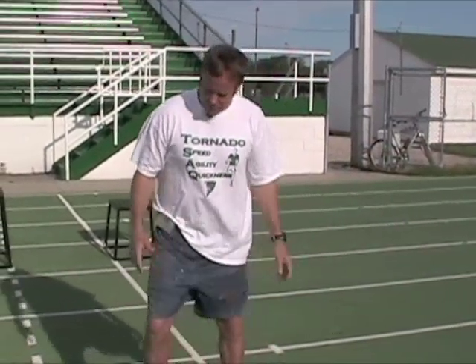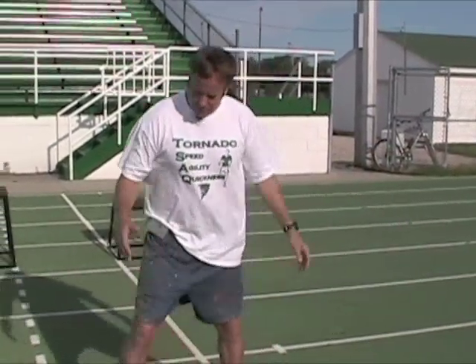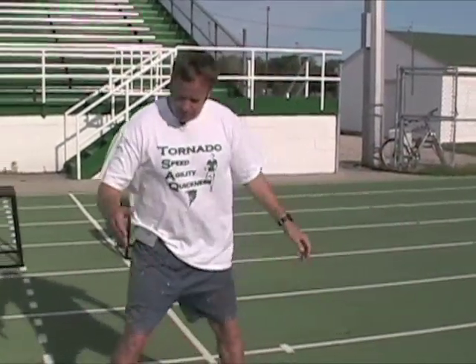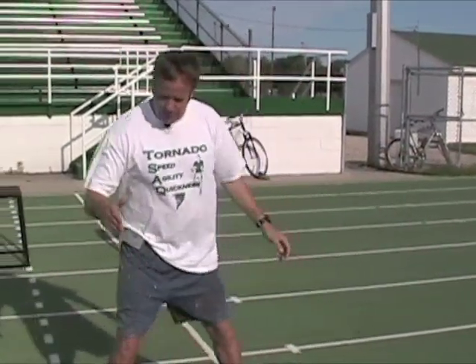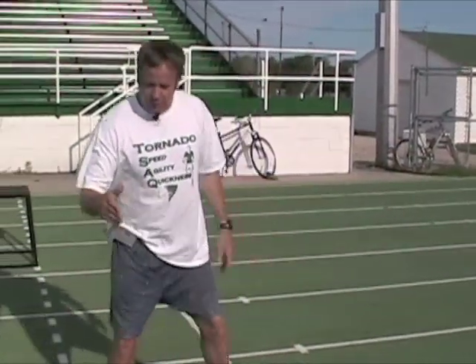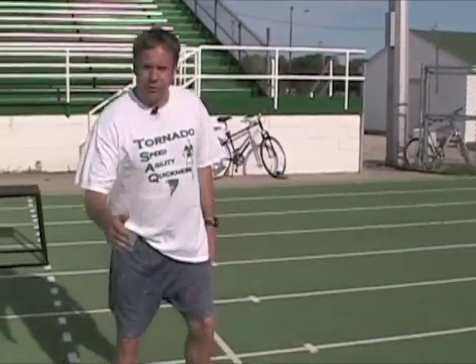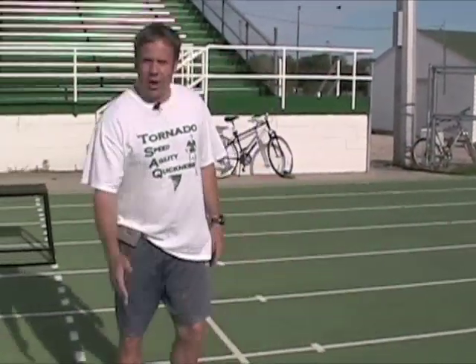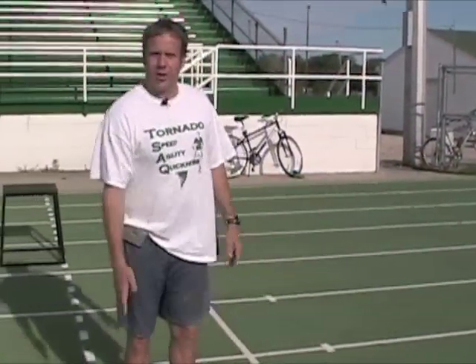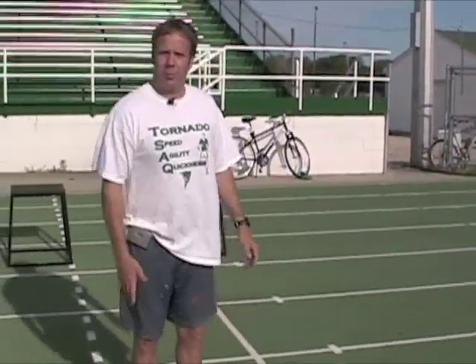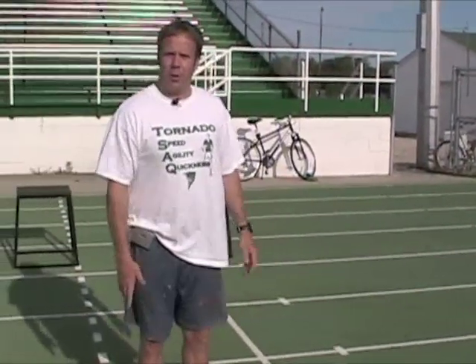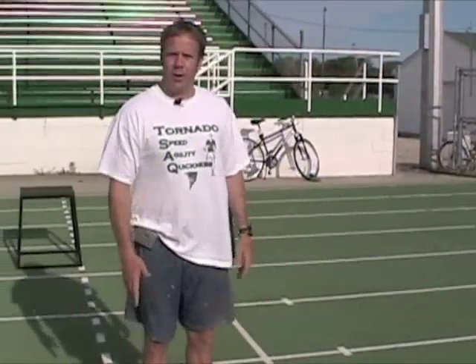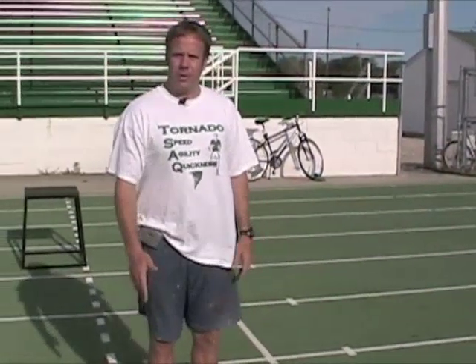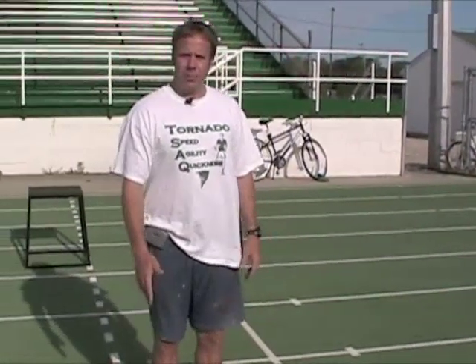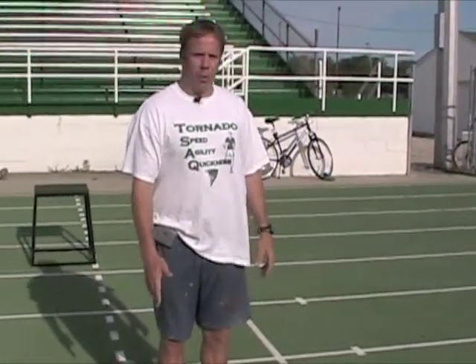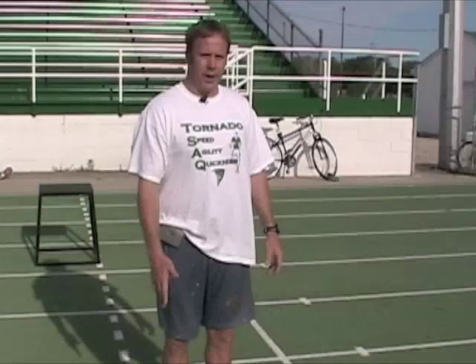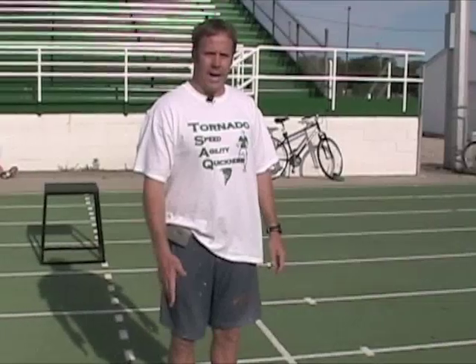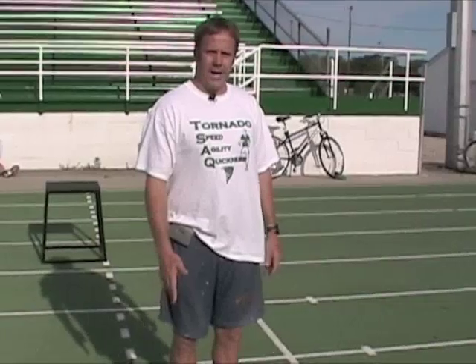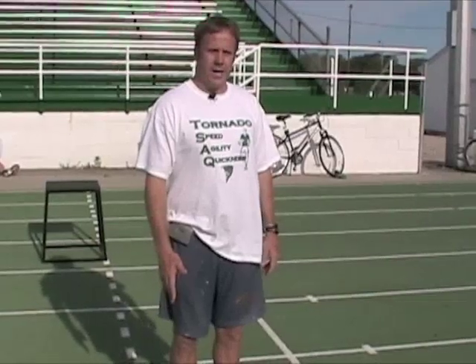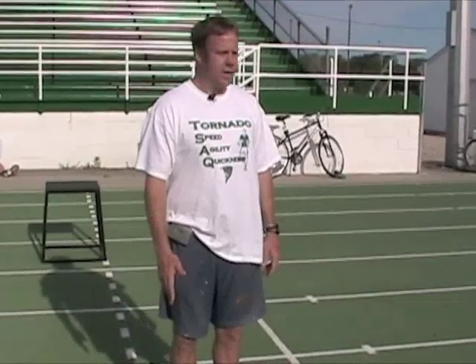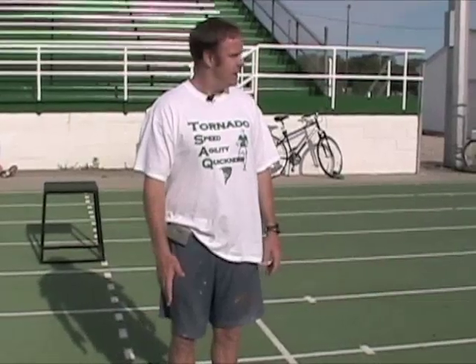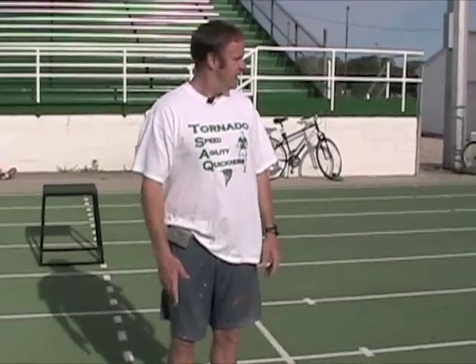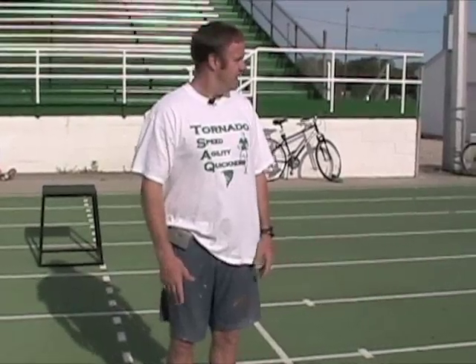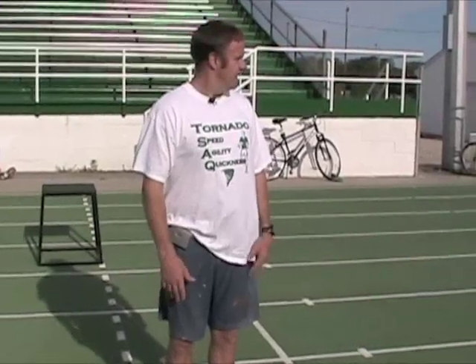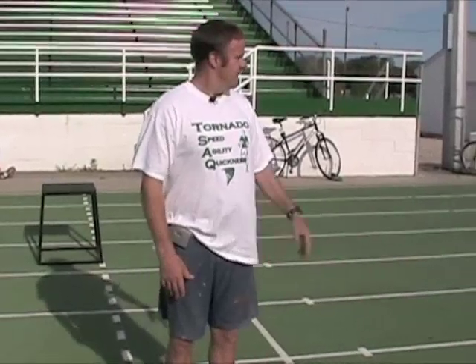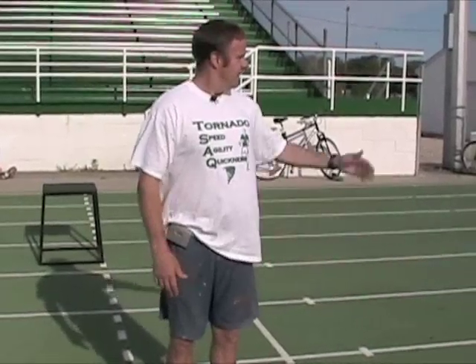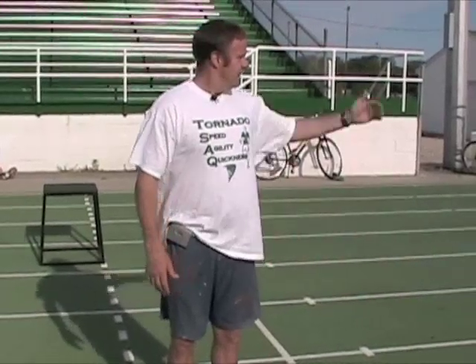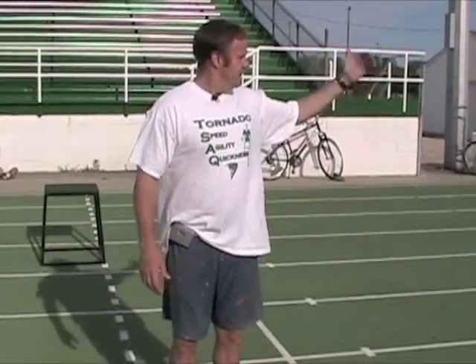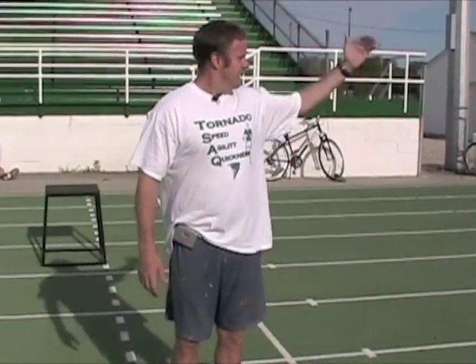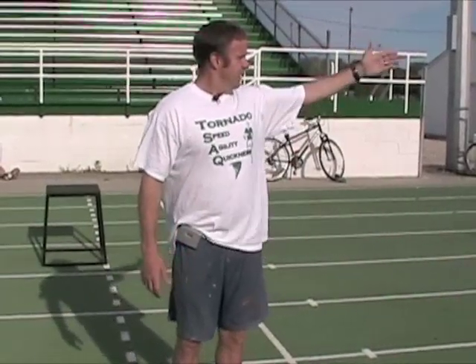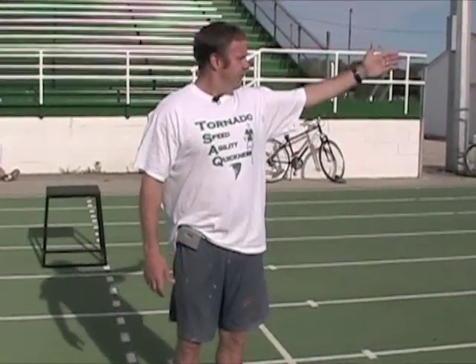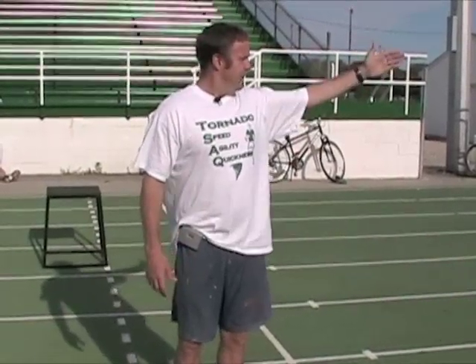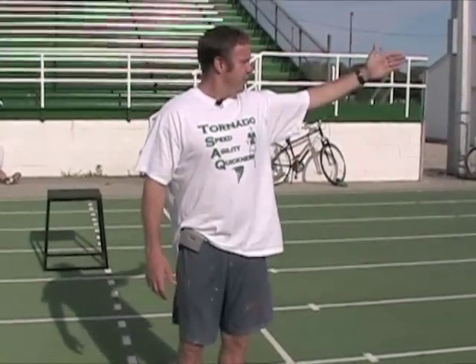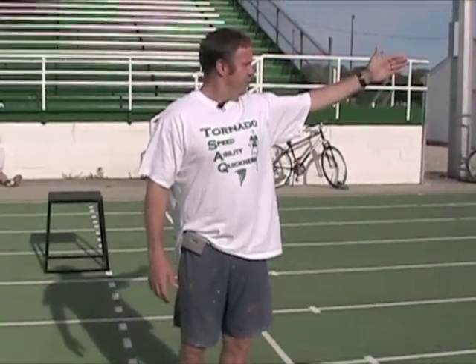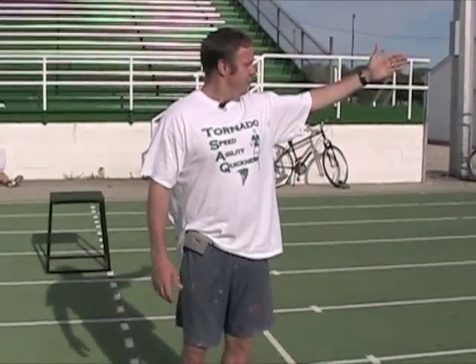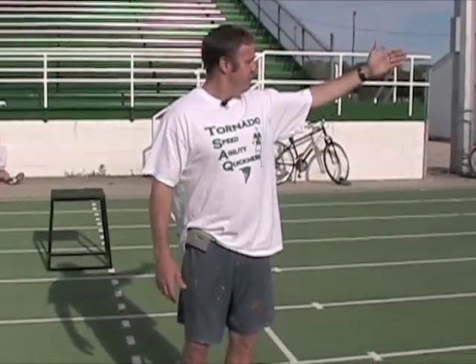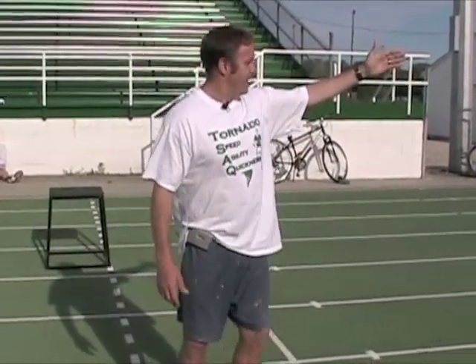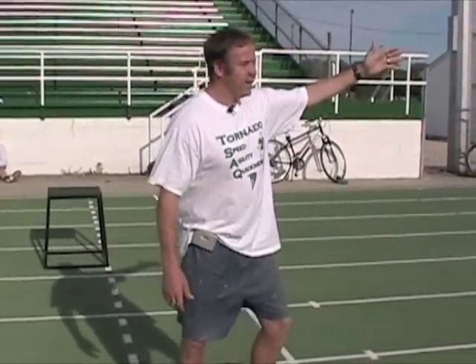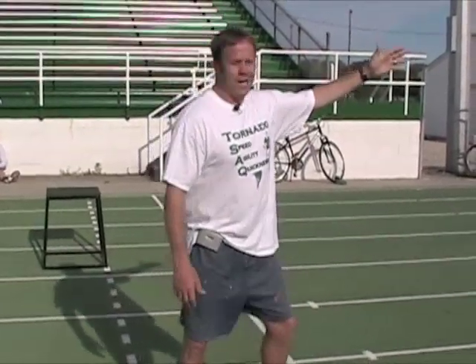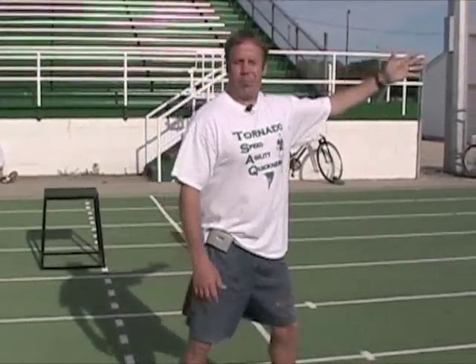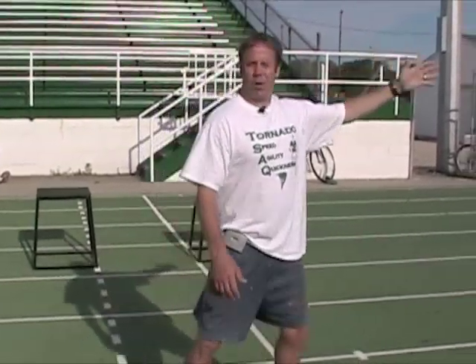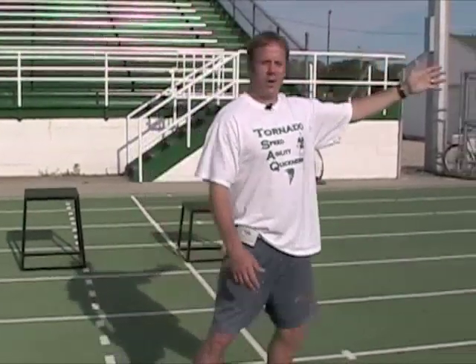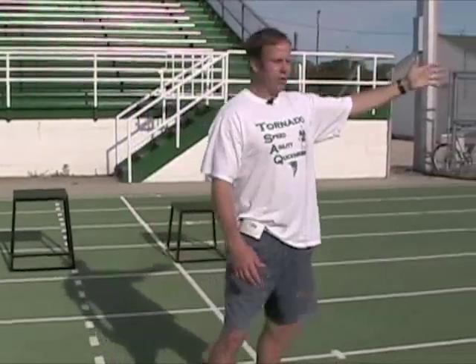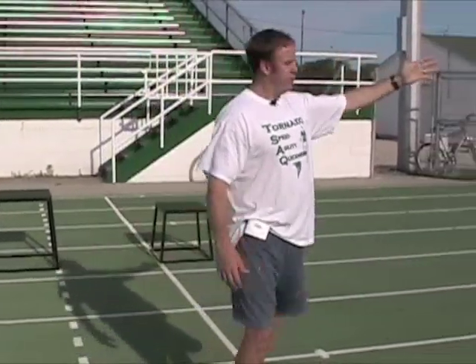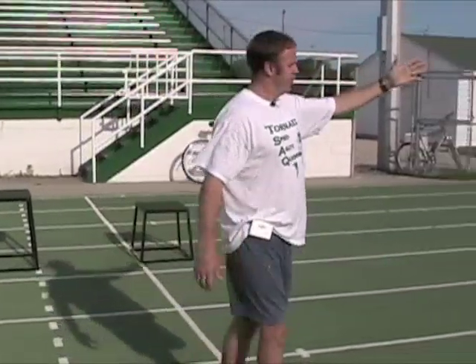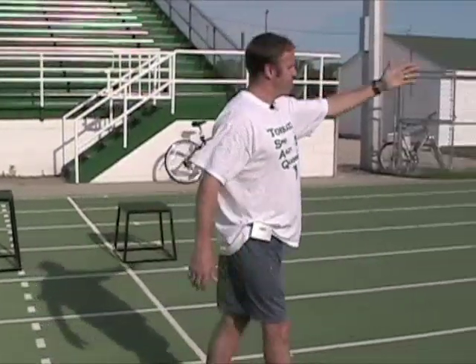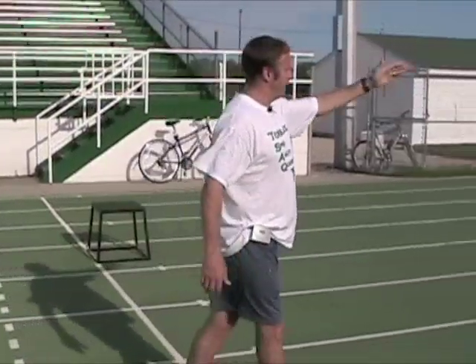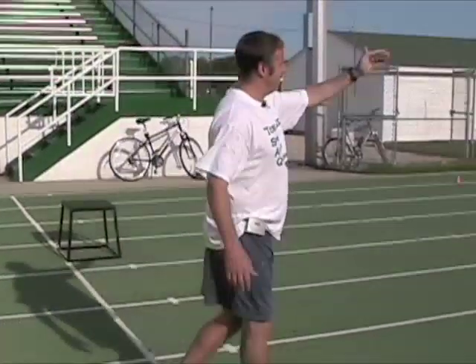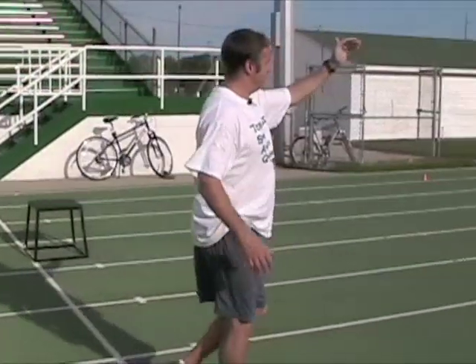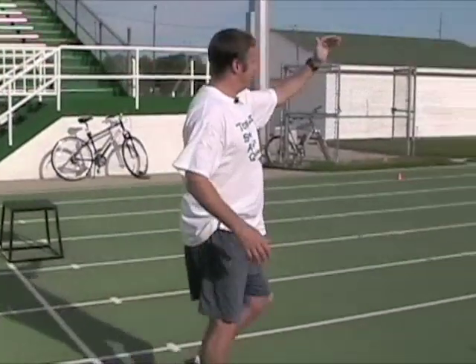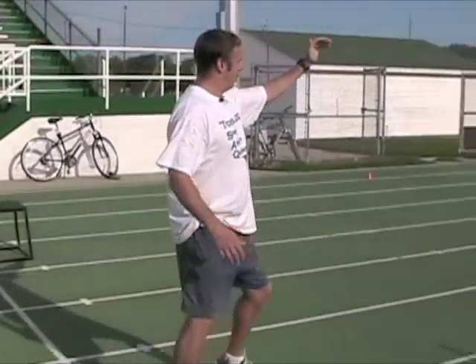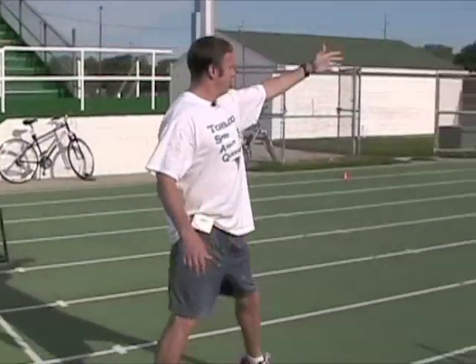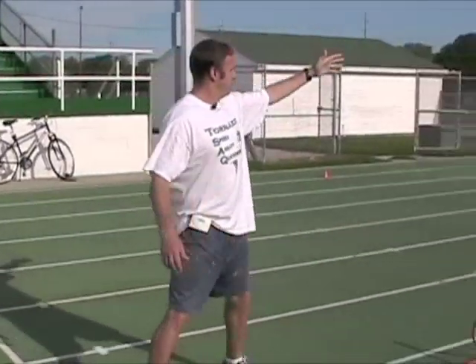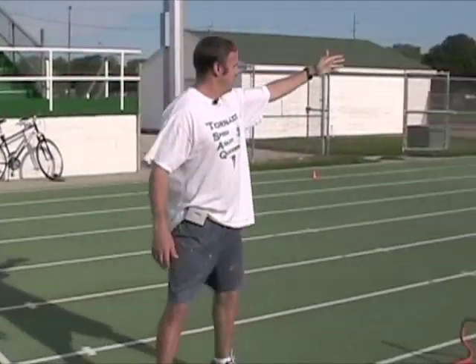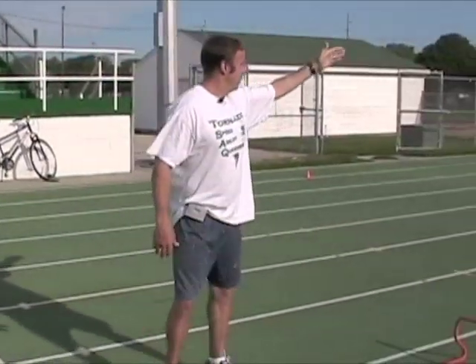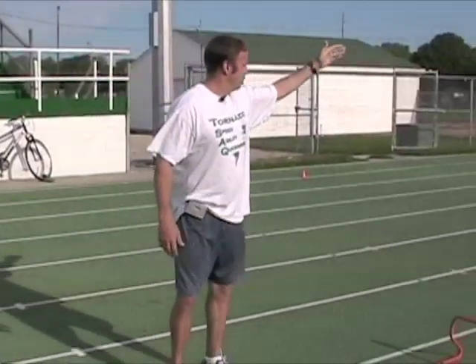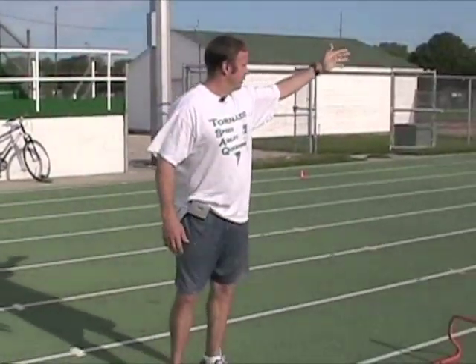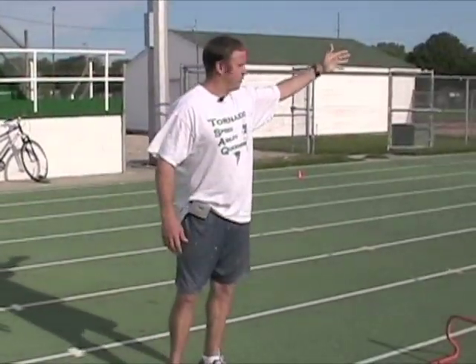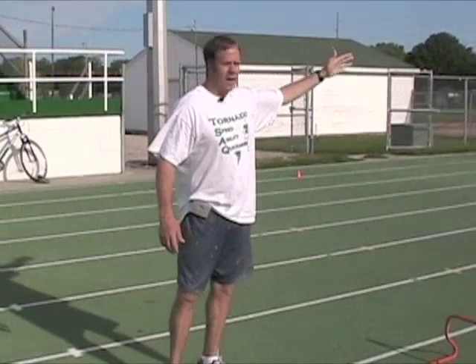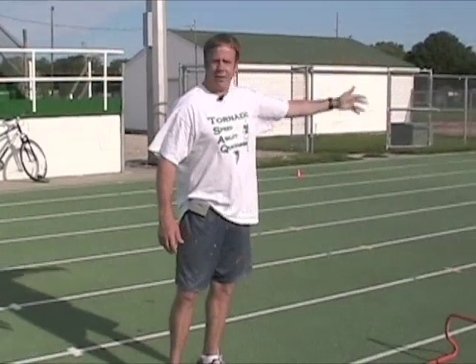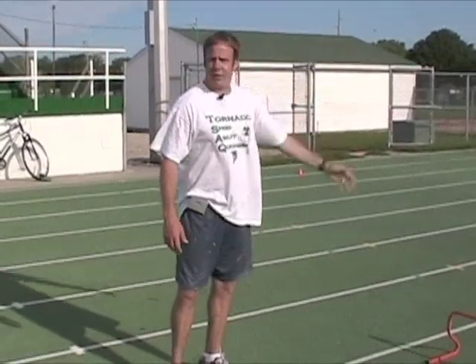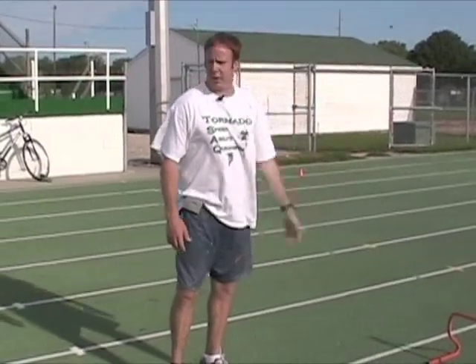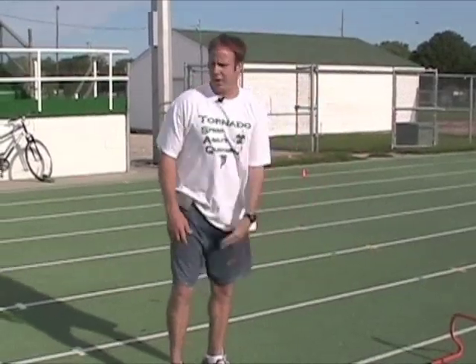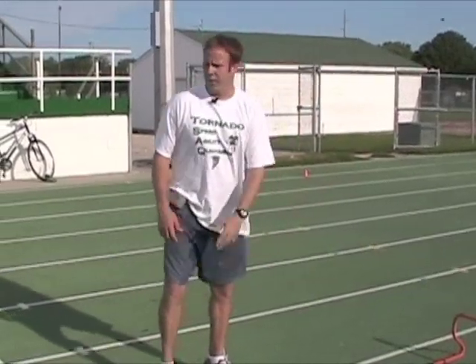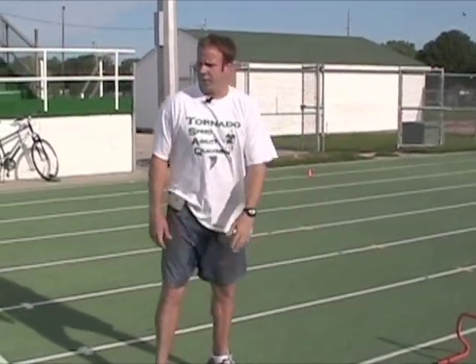So we got a starting point, point A, and a finish ending point, point B, which is the second set of cones.